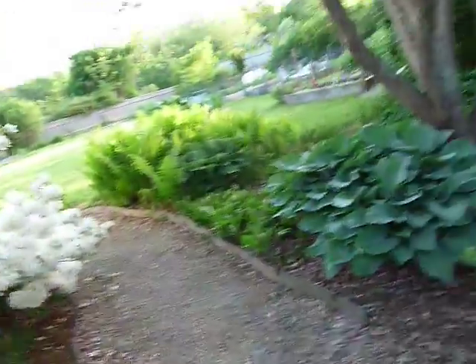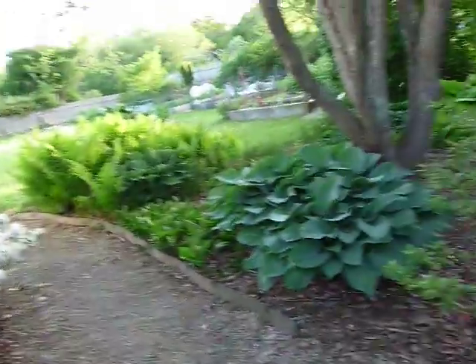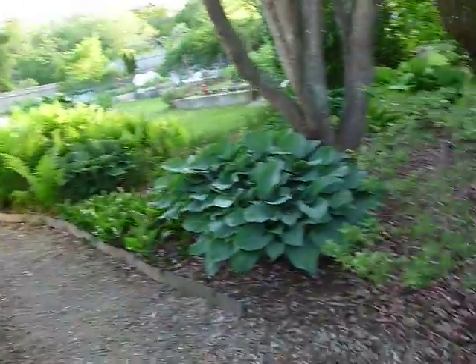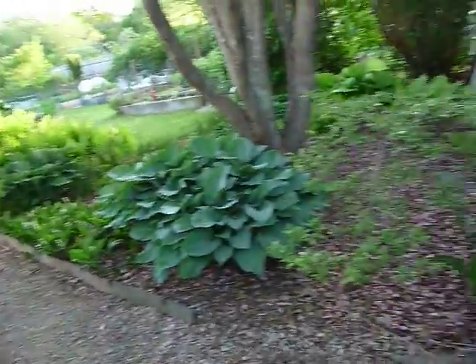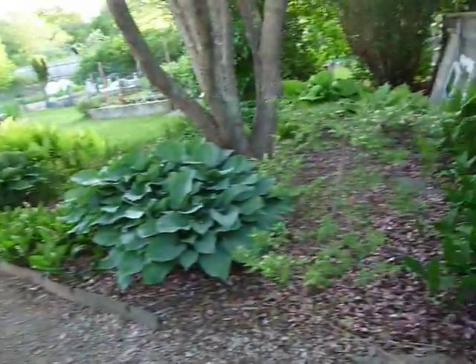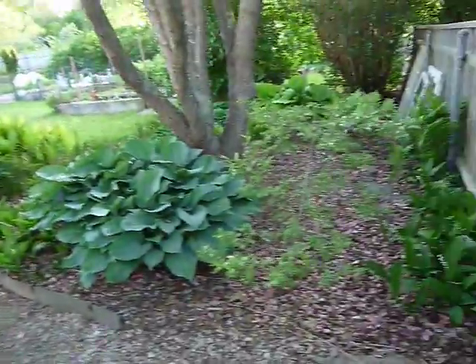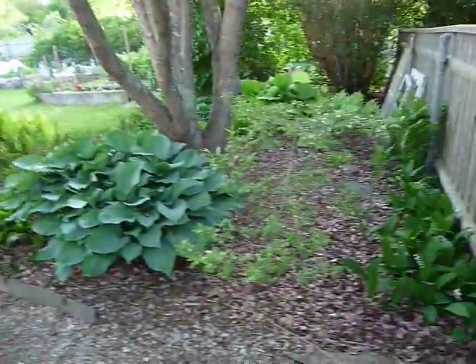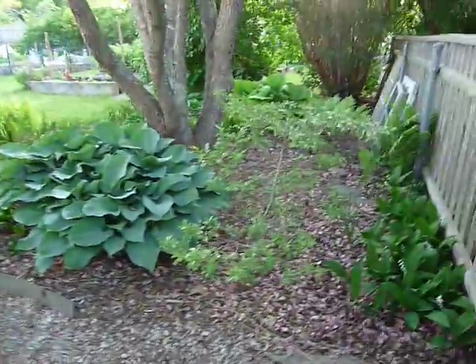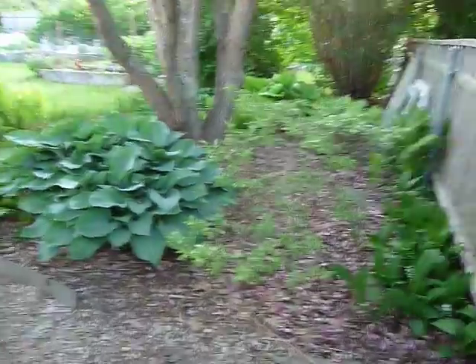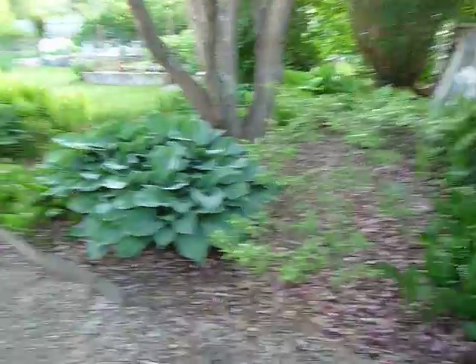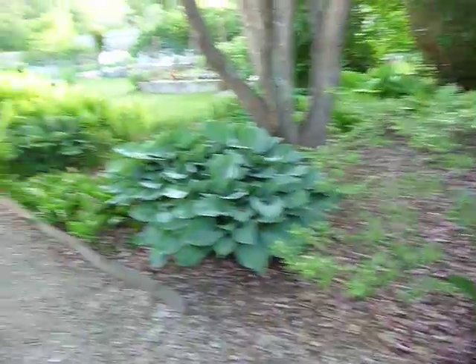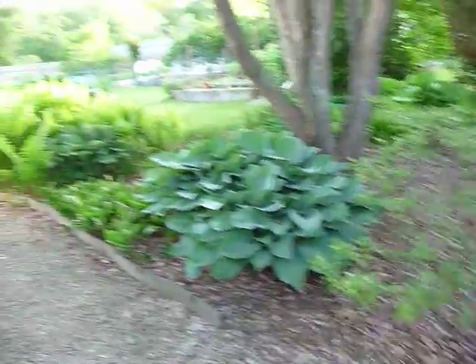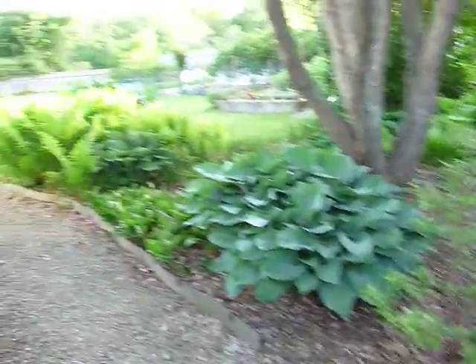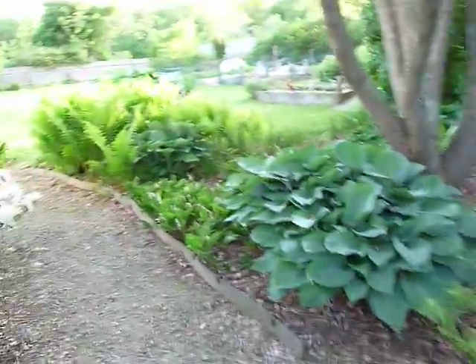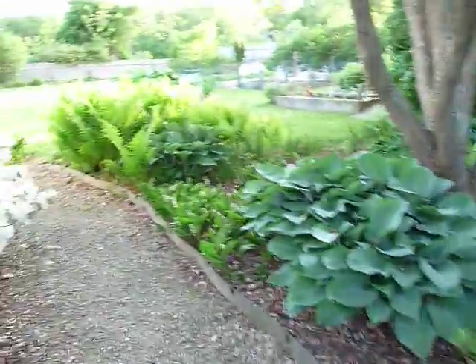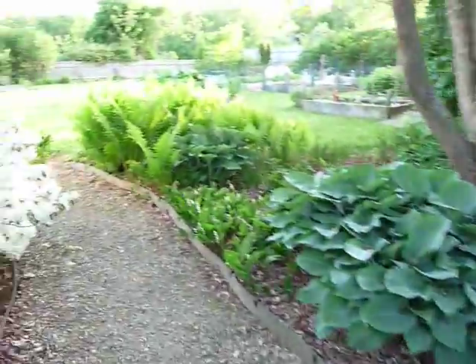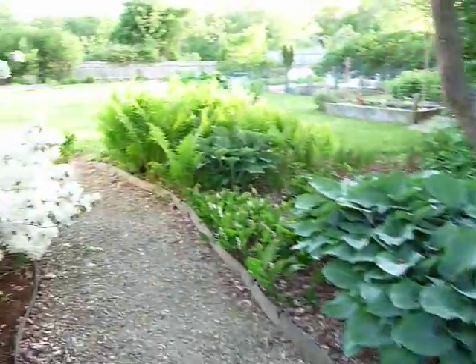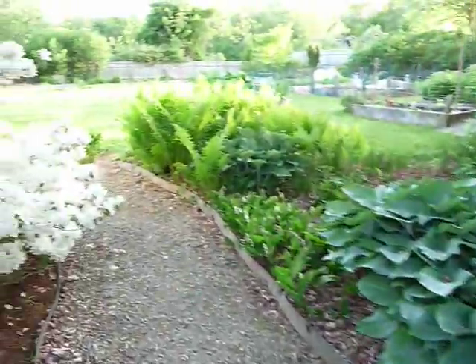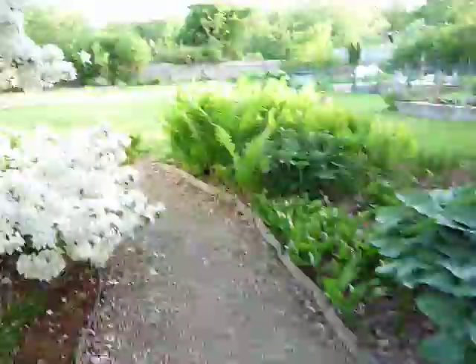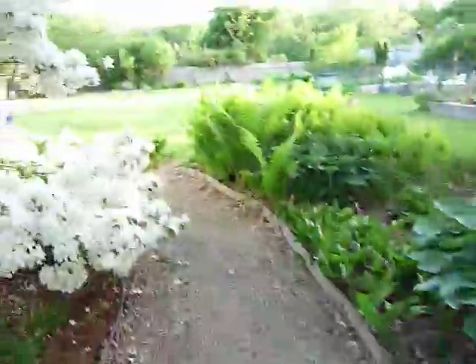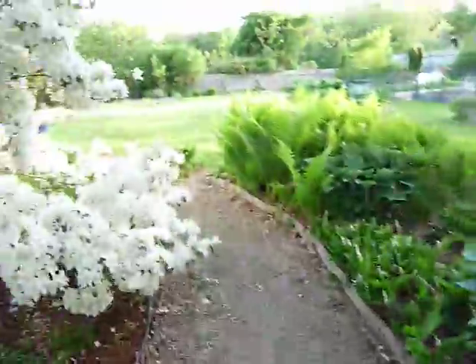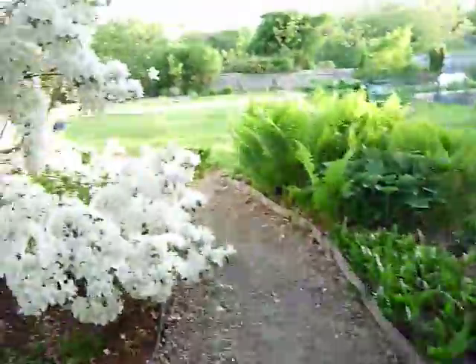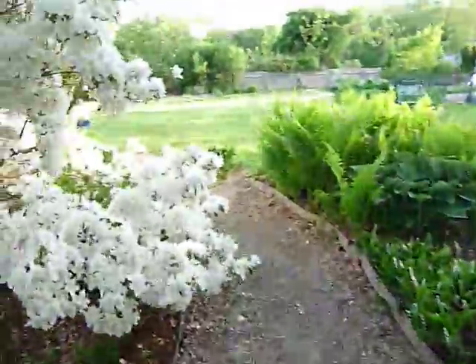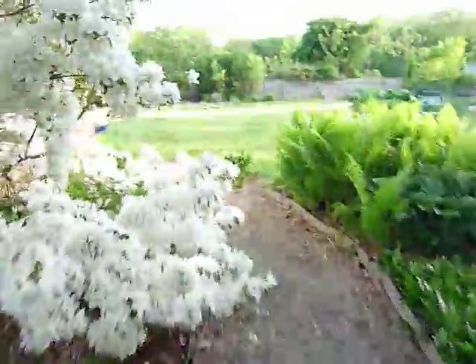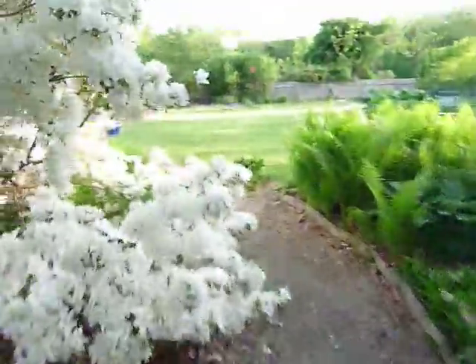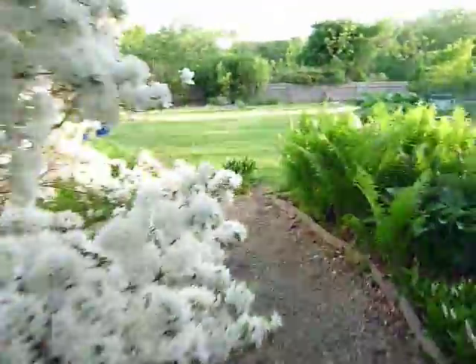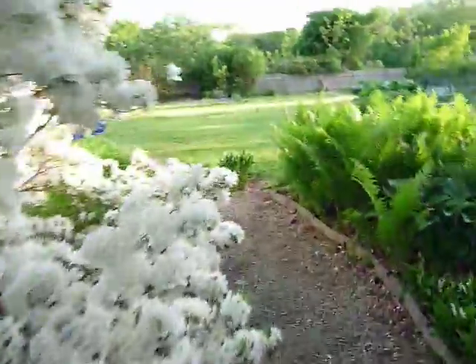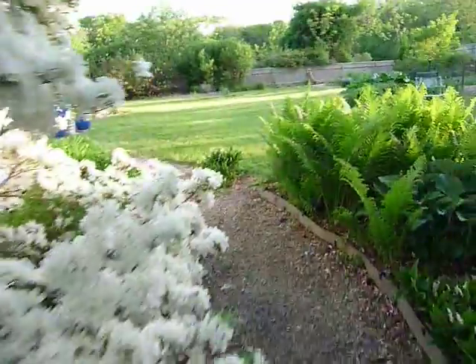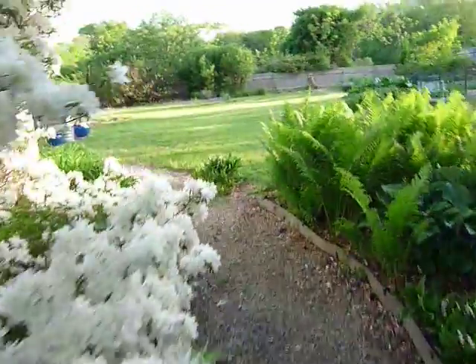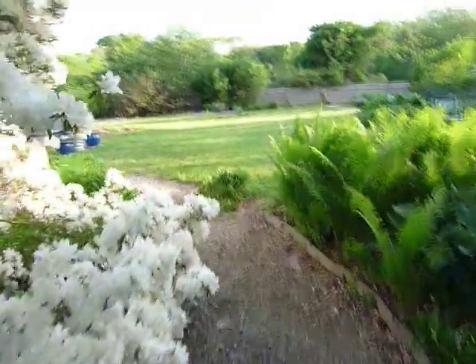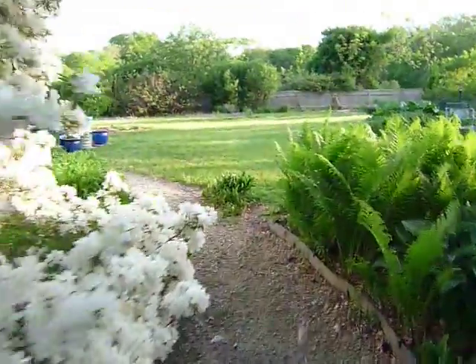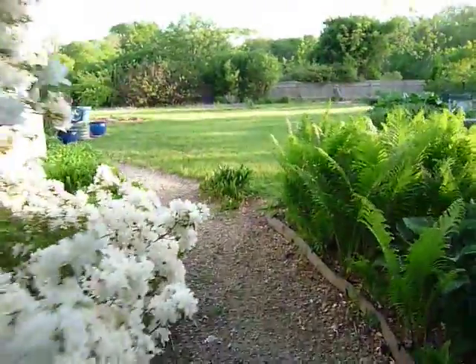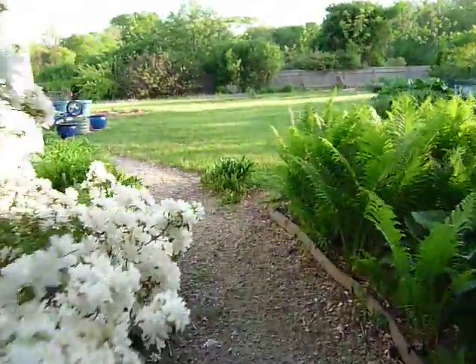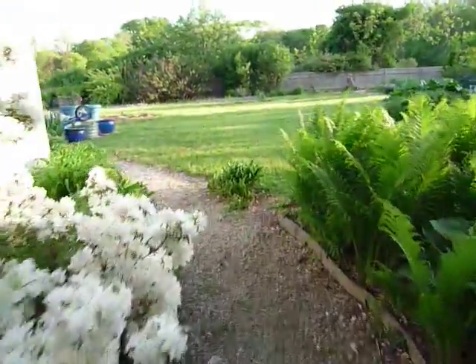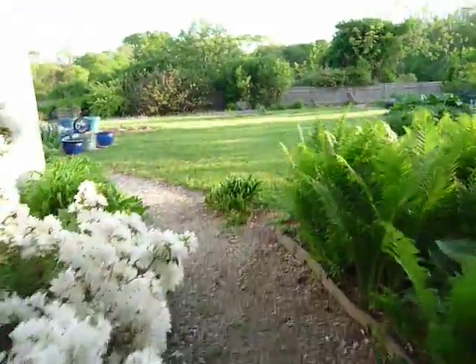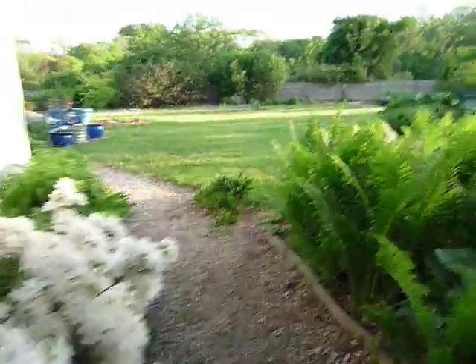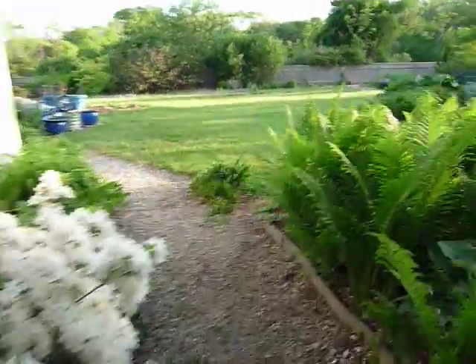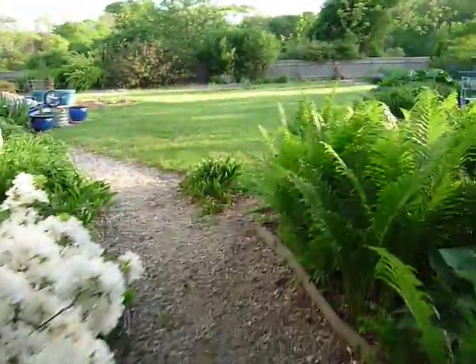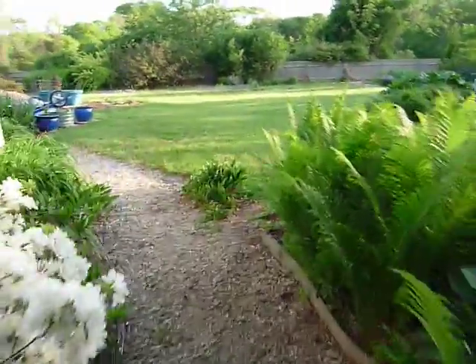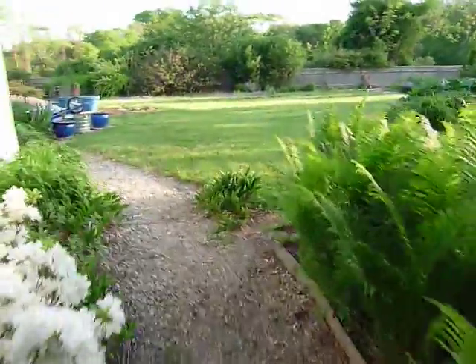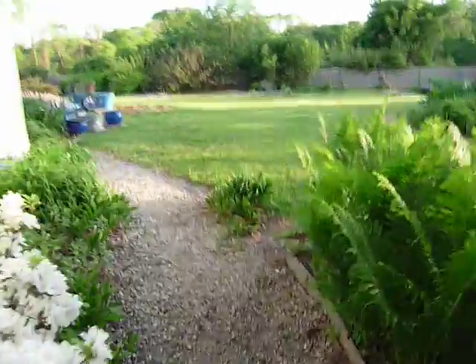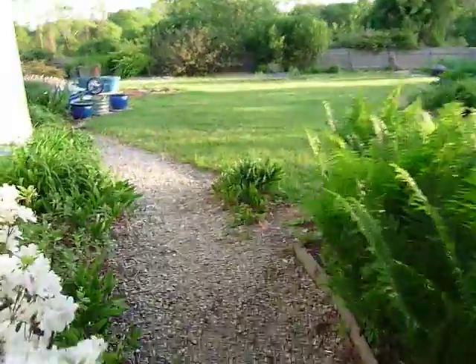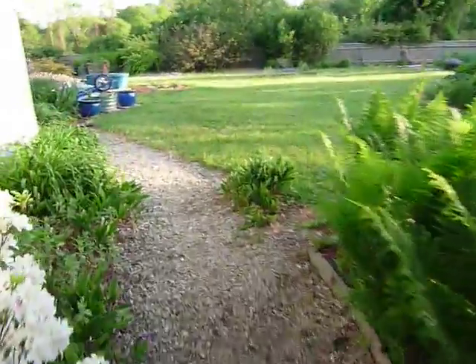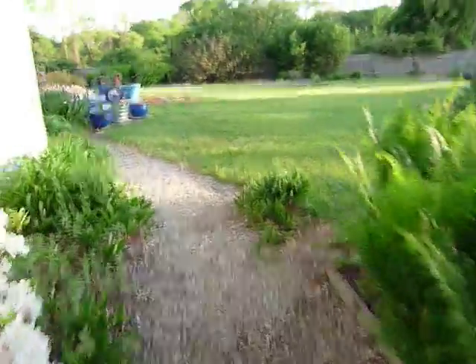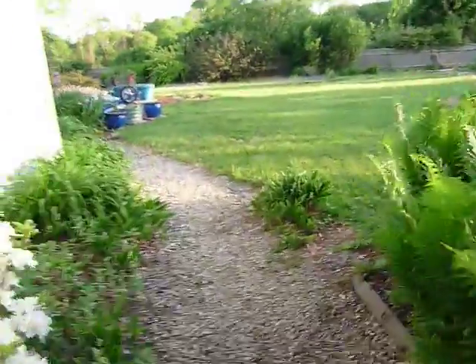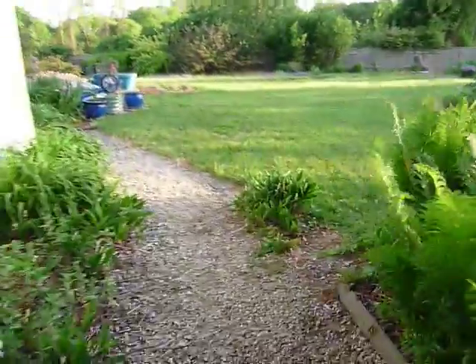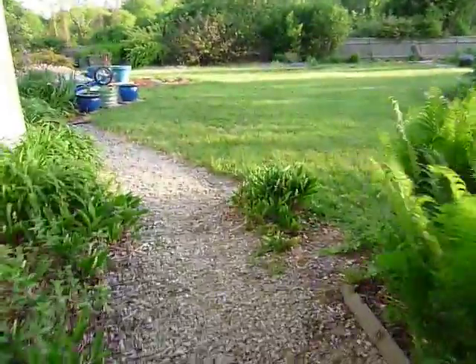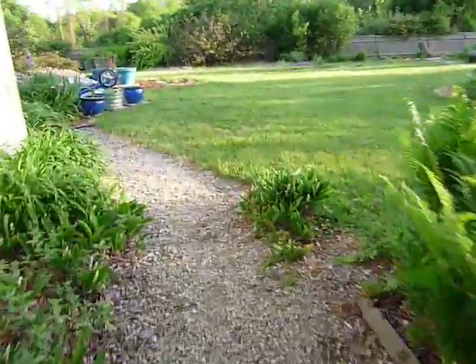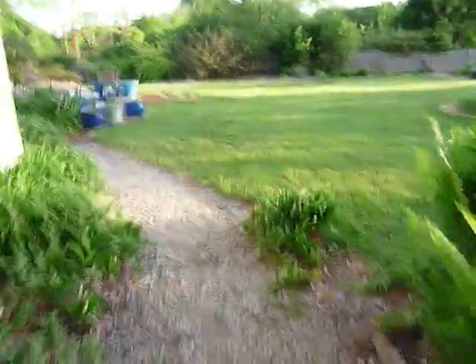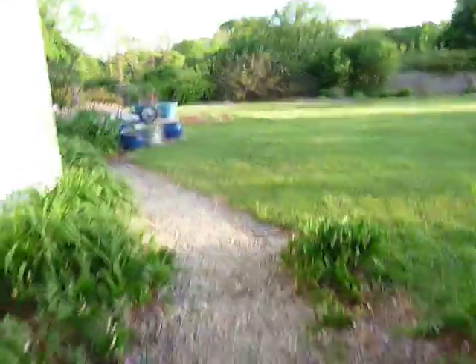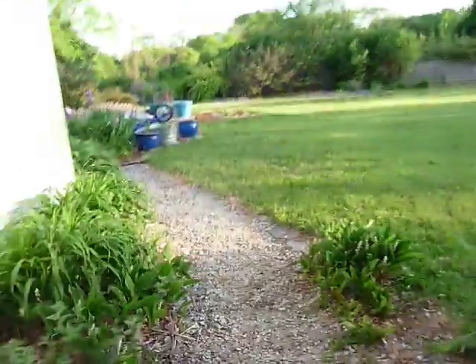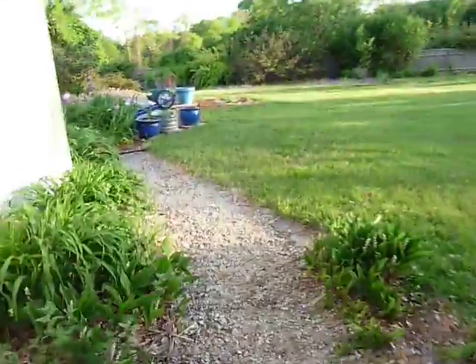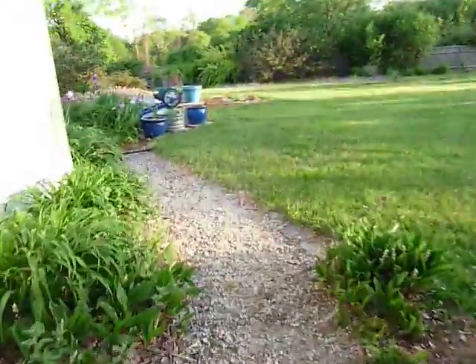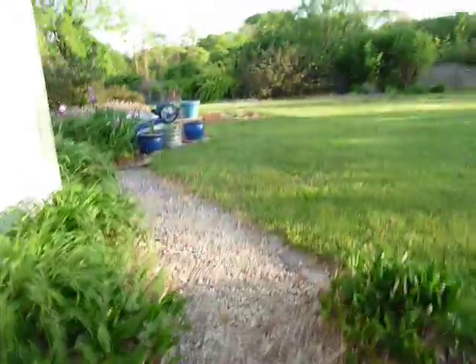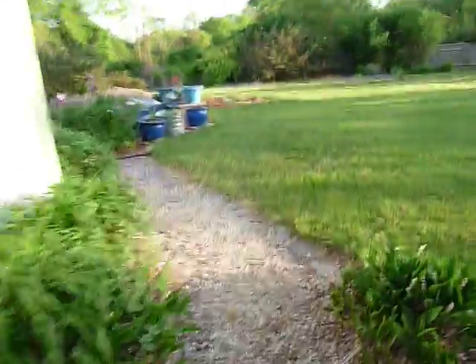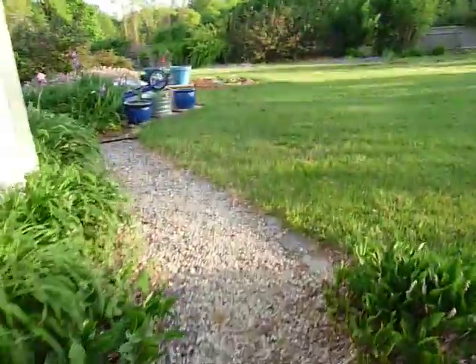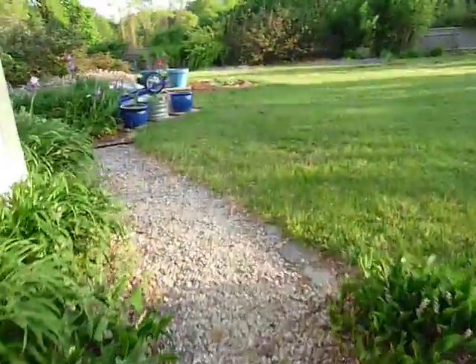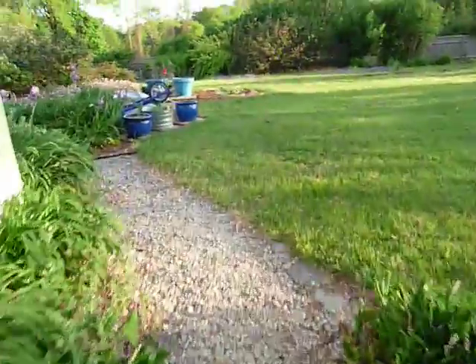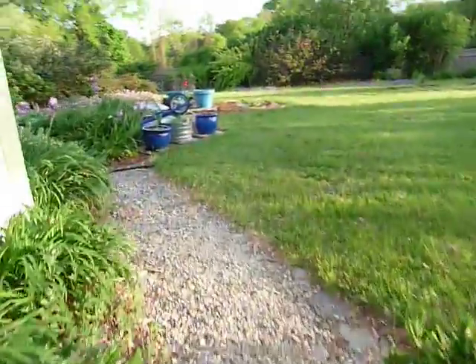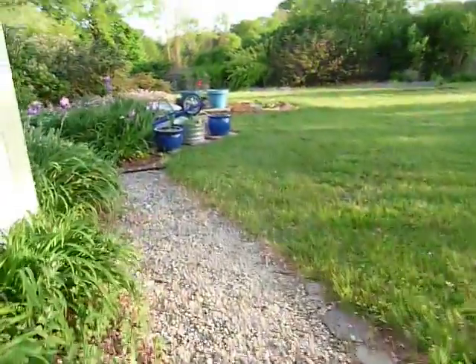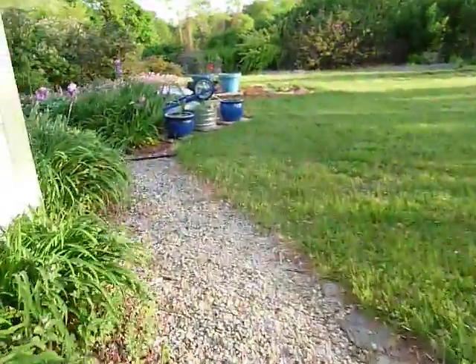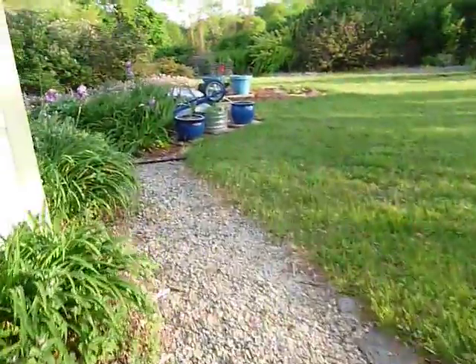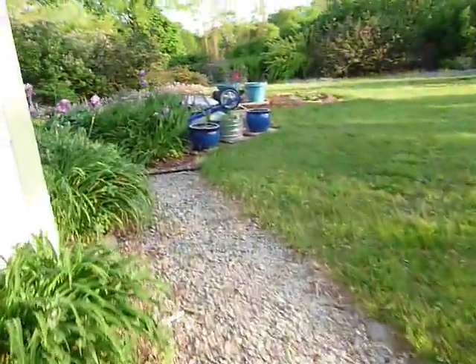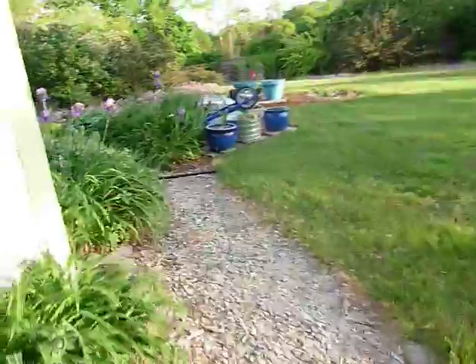Very rainy early part of the month, so it was a little late getting stuff in the ground, but feeling good about it now.